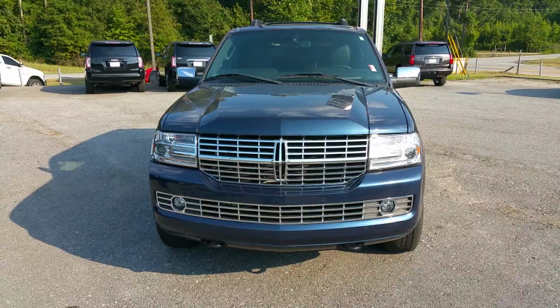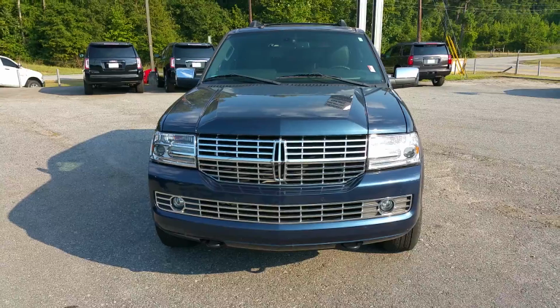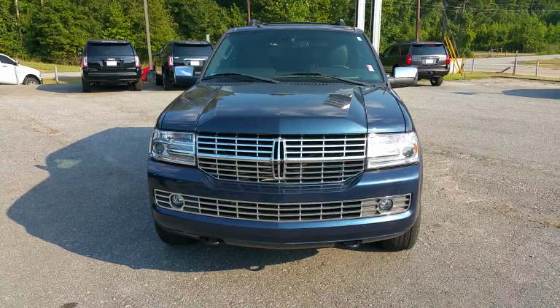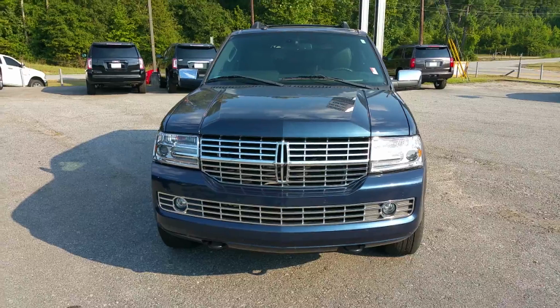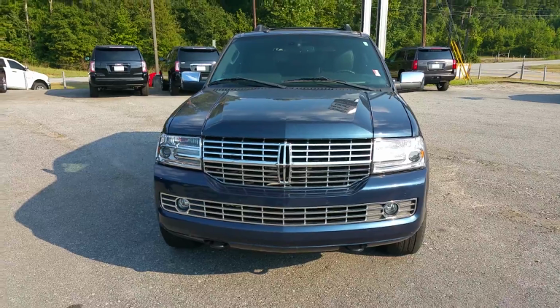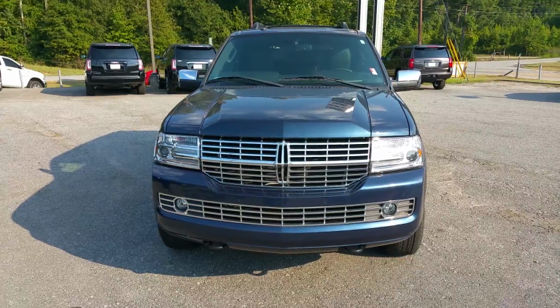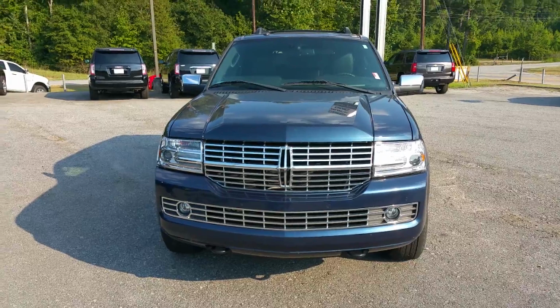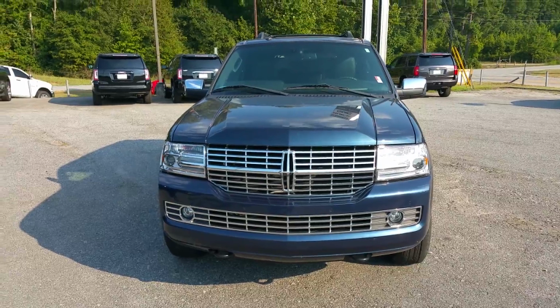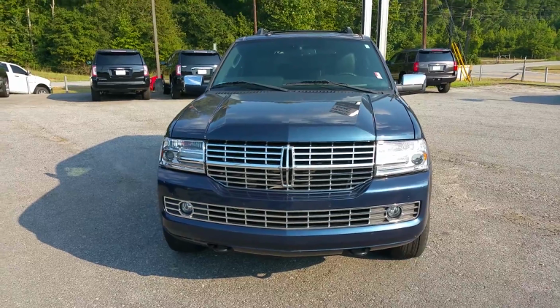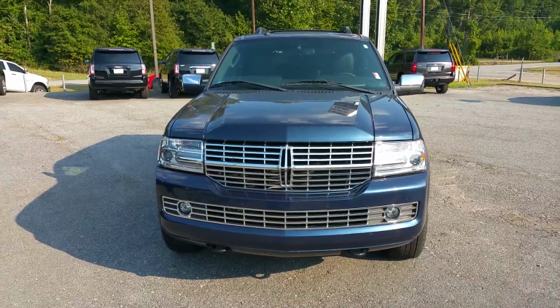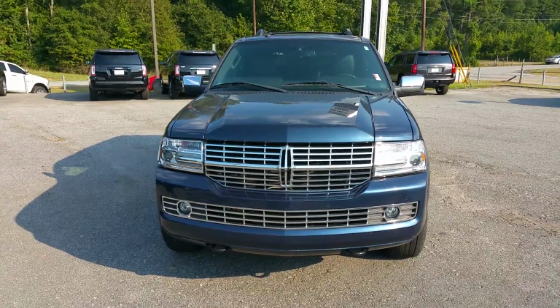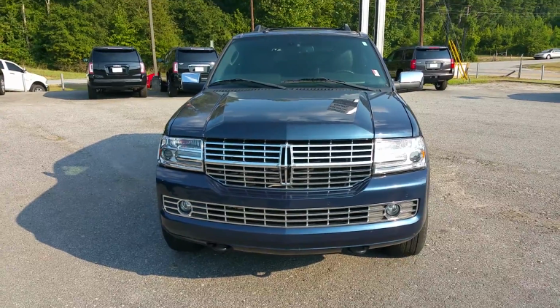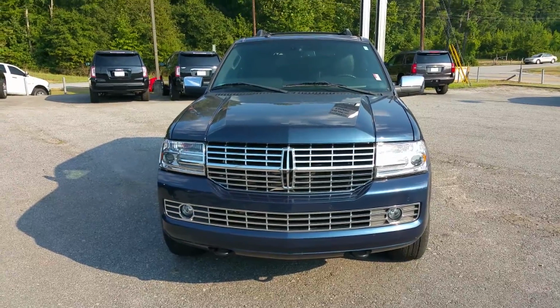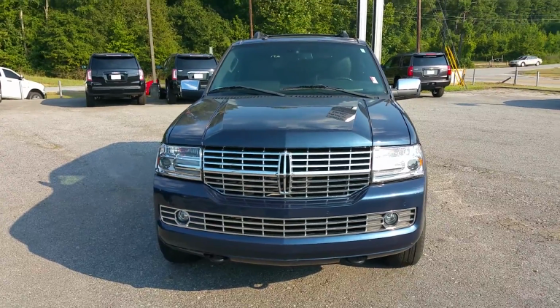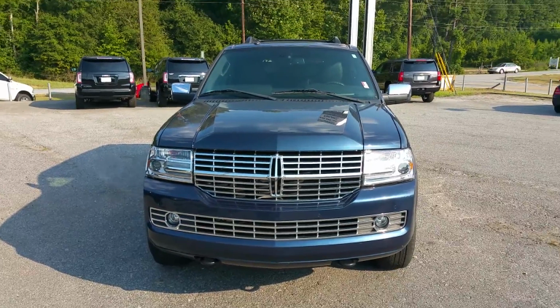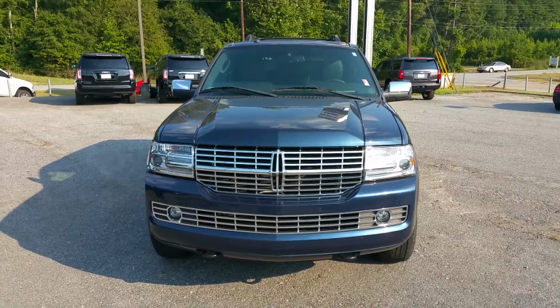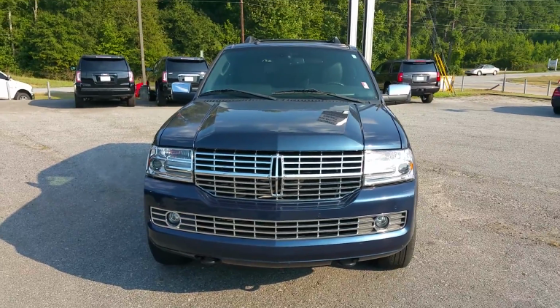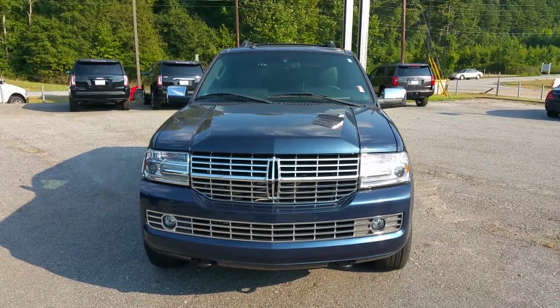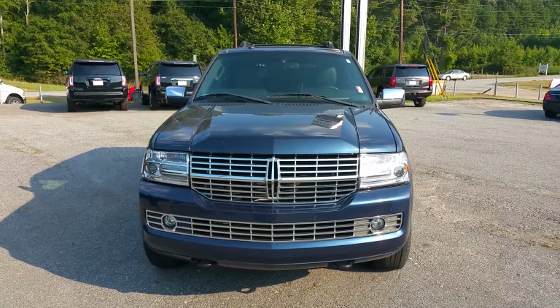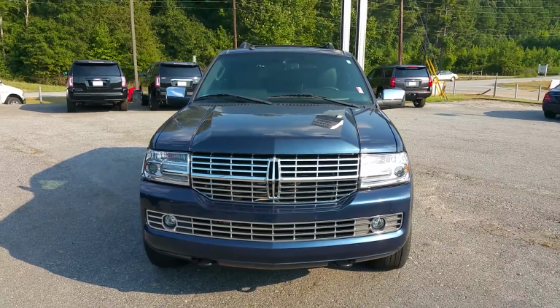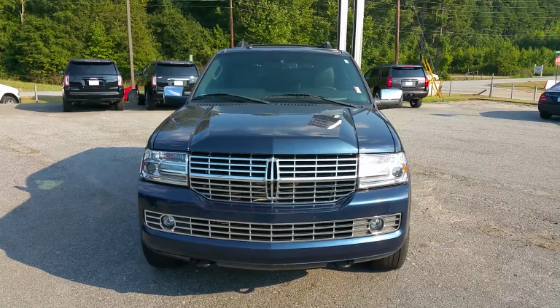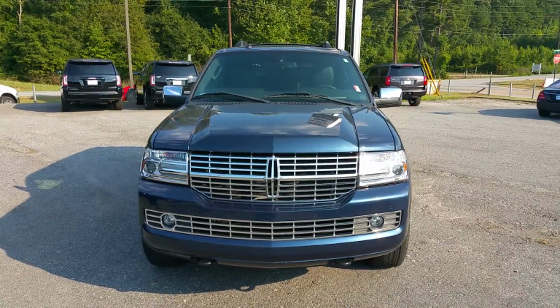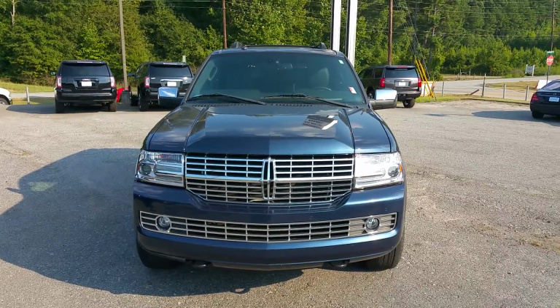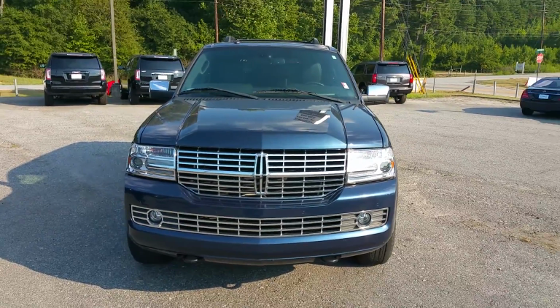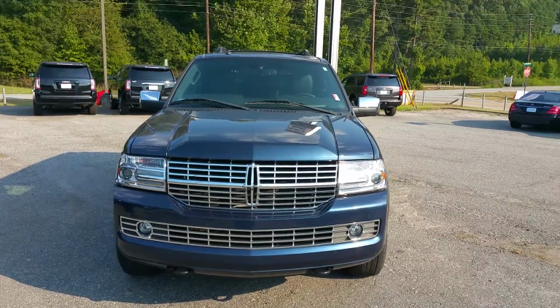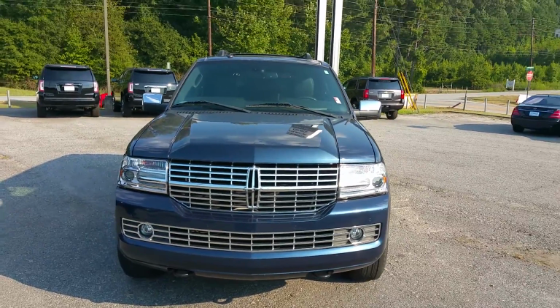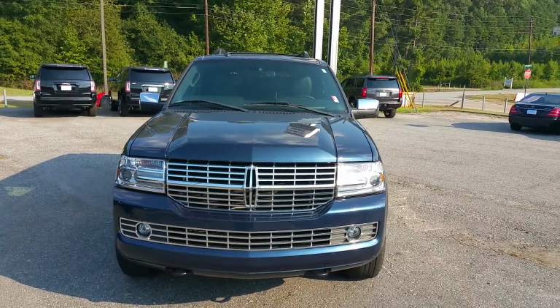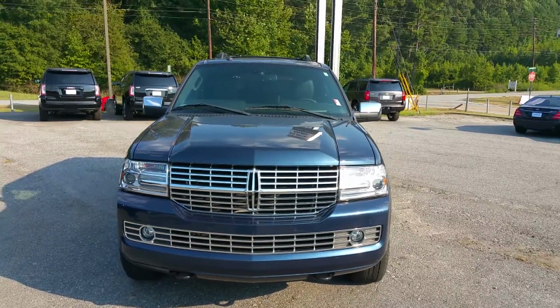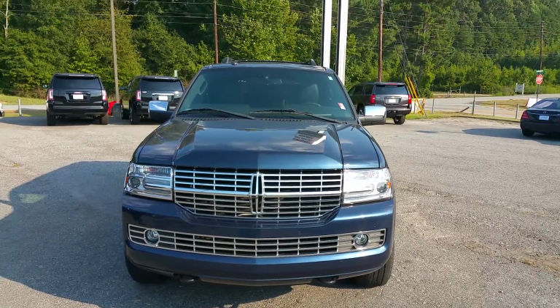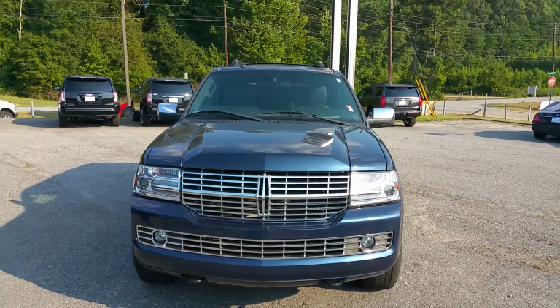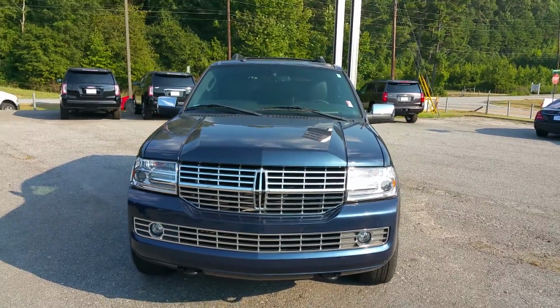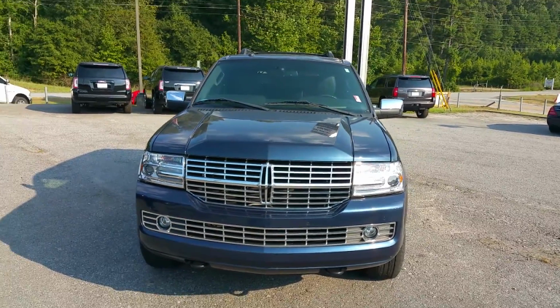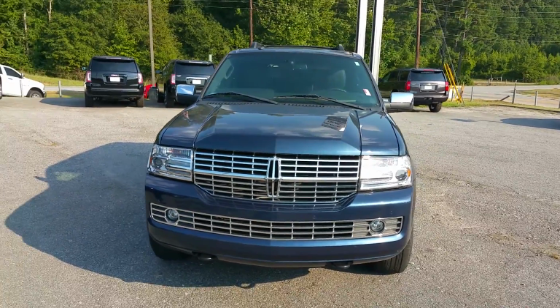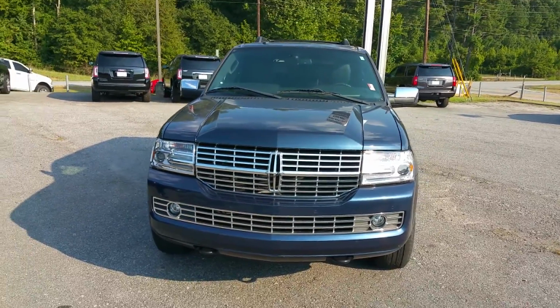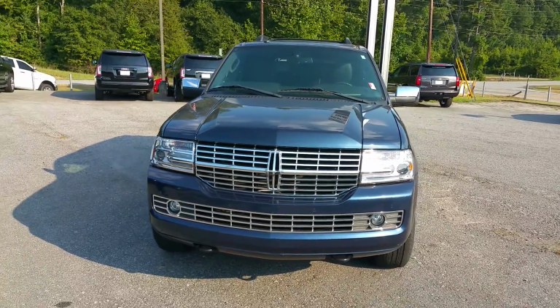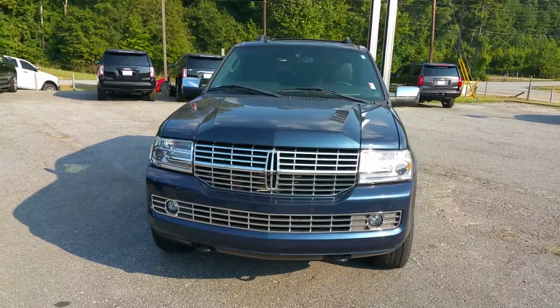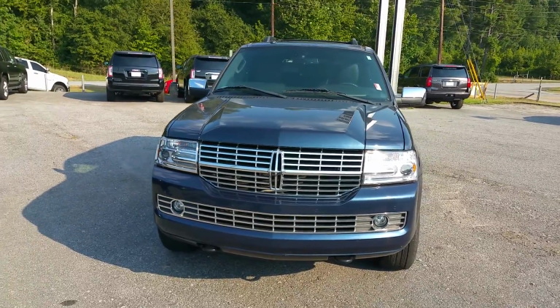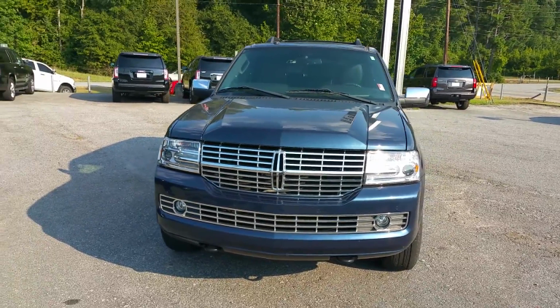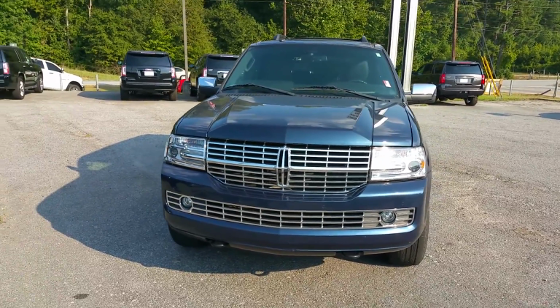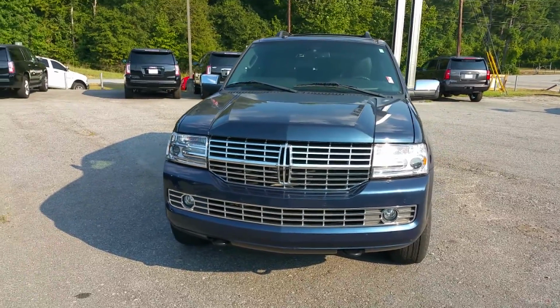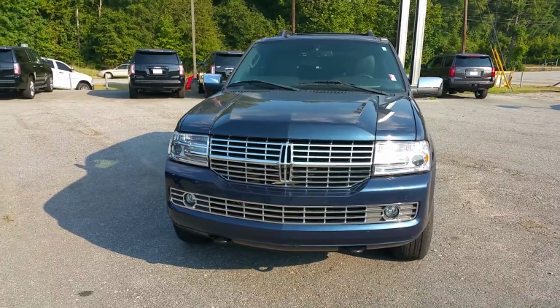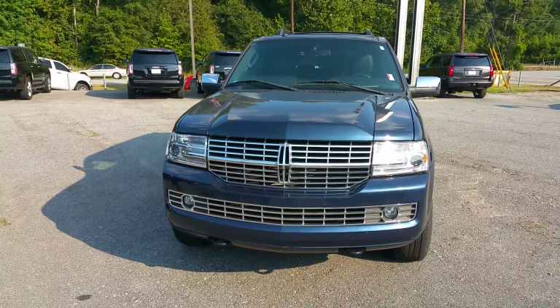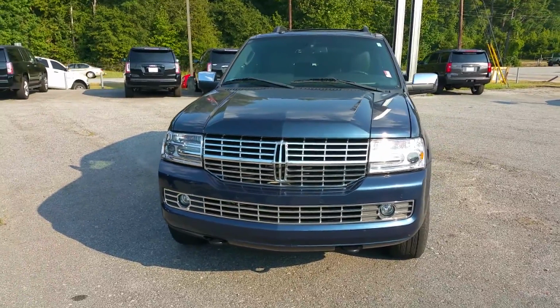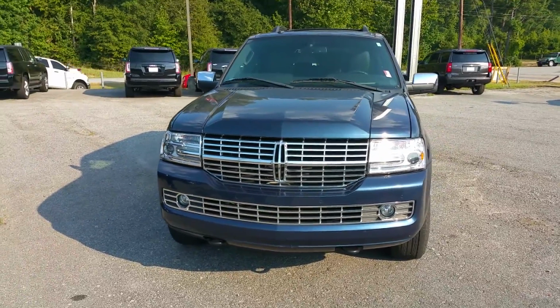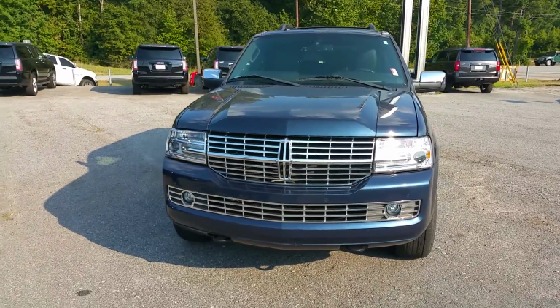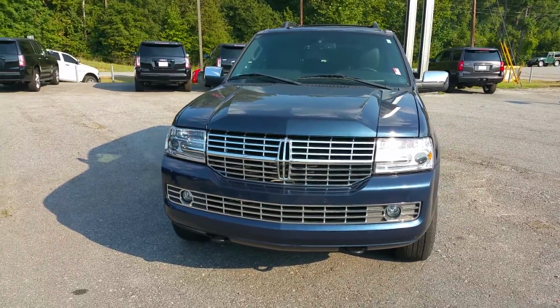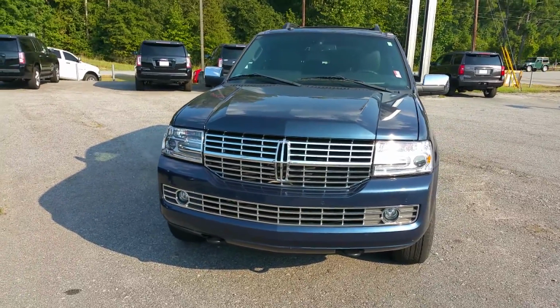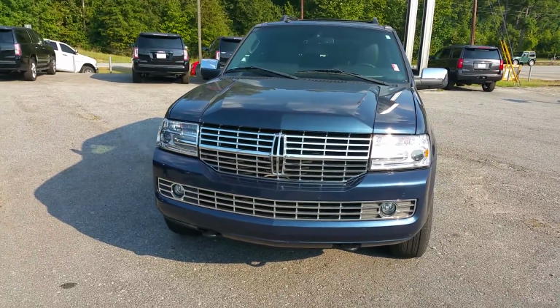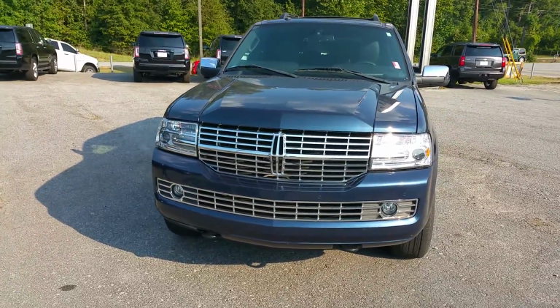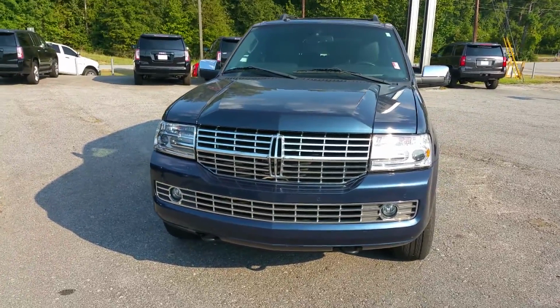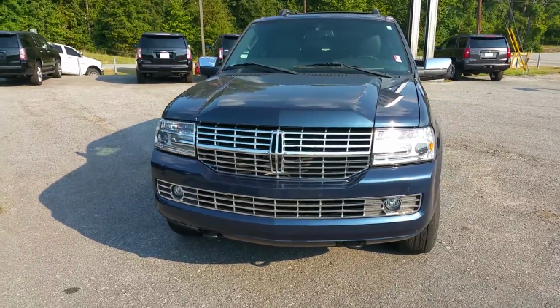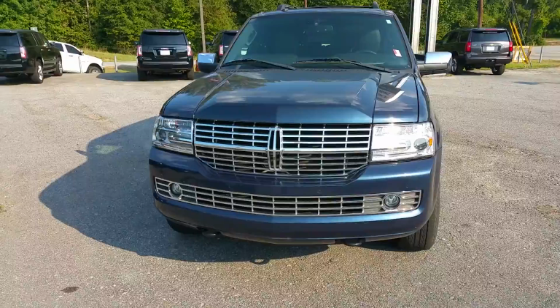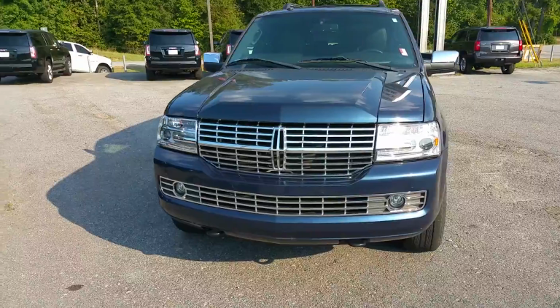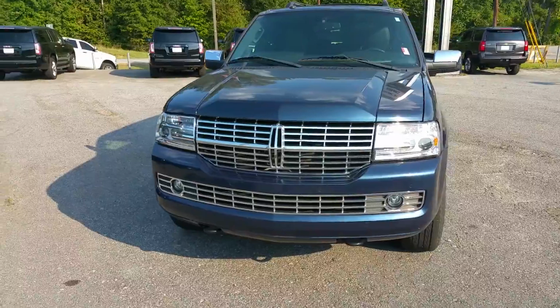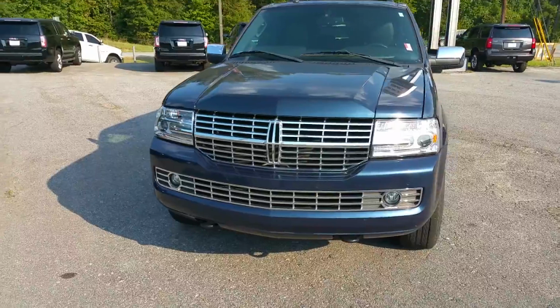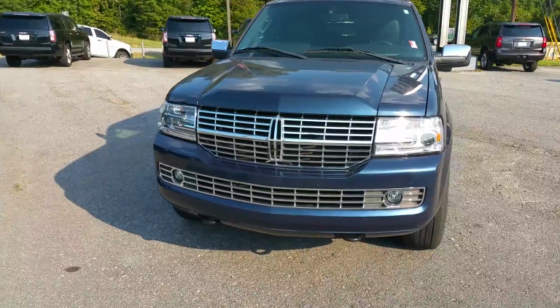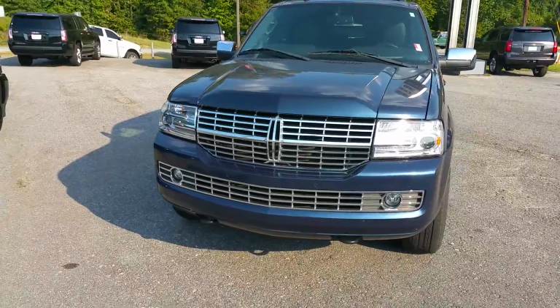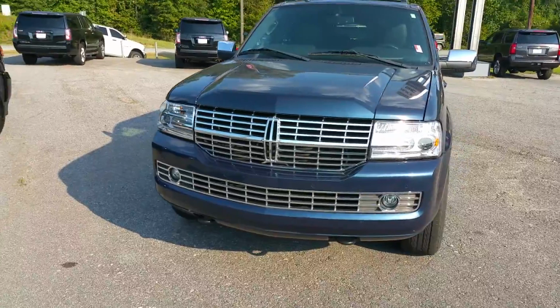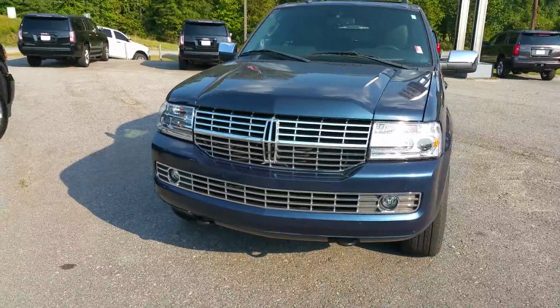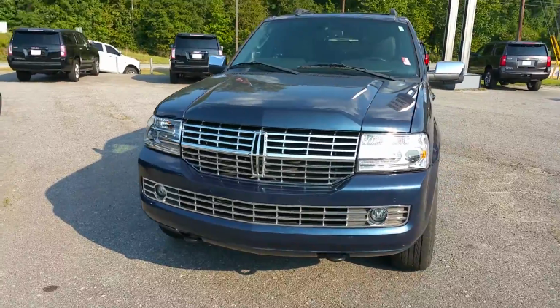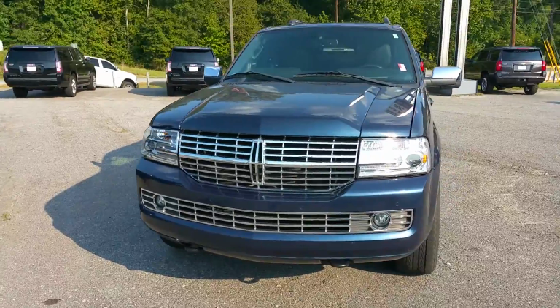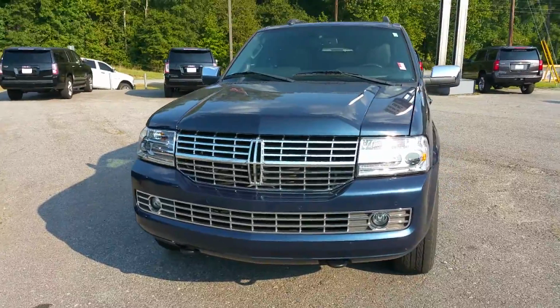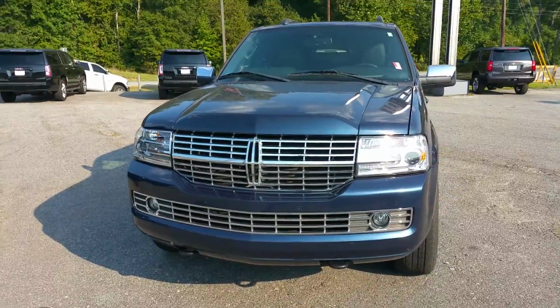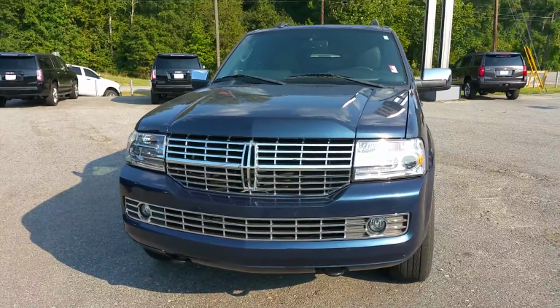This is James here at Jimmy Gray Chevrolet. I just want to give you a quick walk-around video of the 2013 Lincoln Navigator.